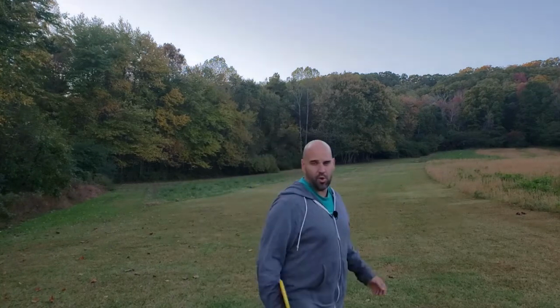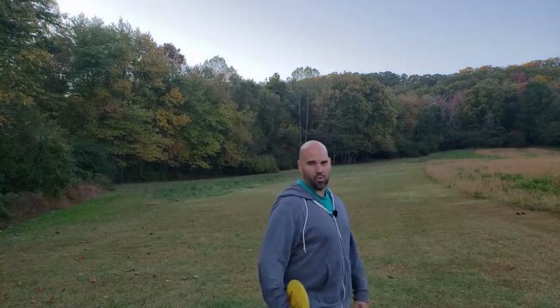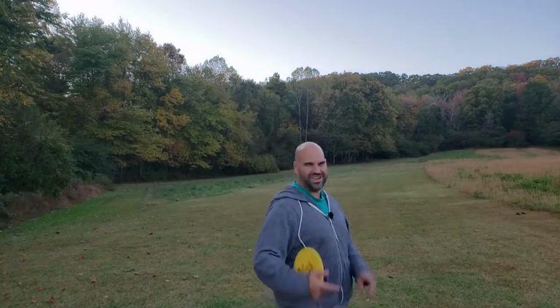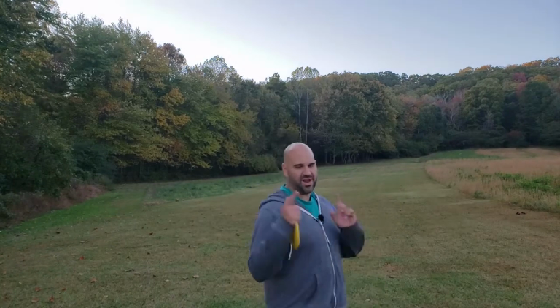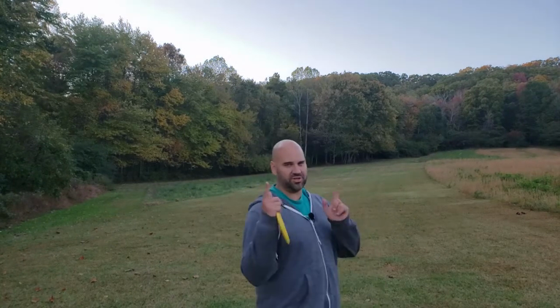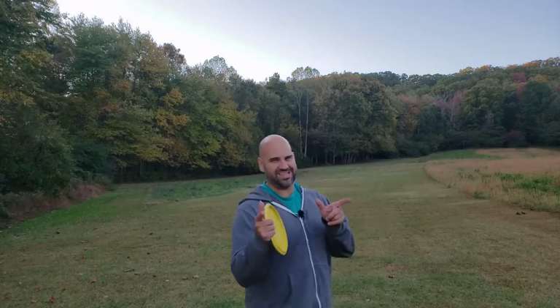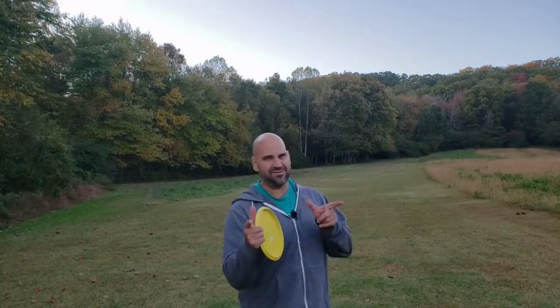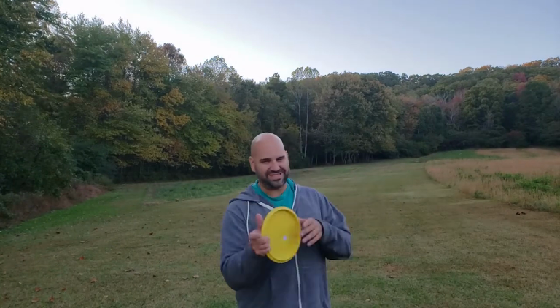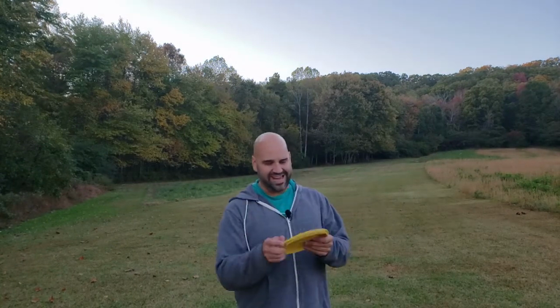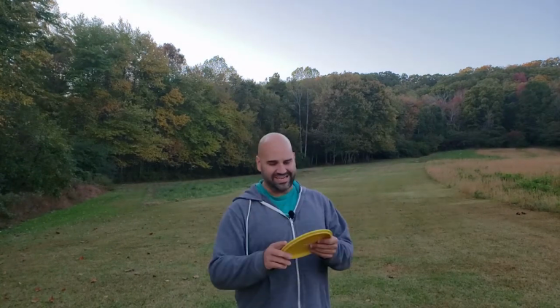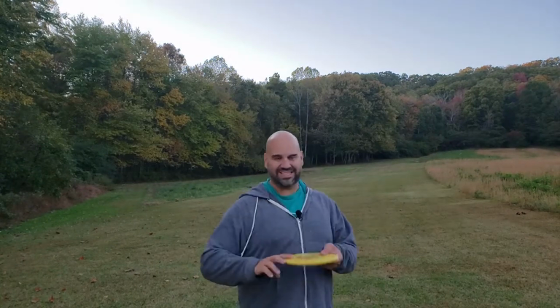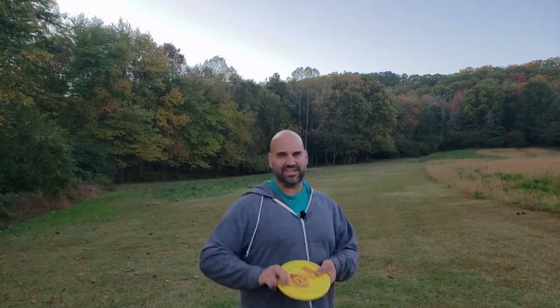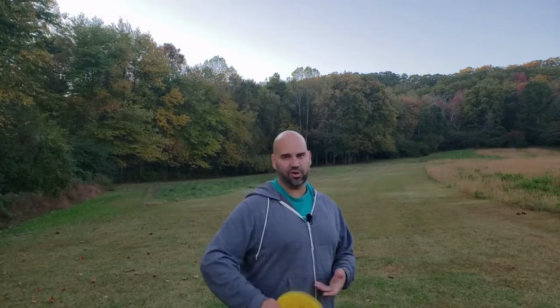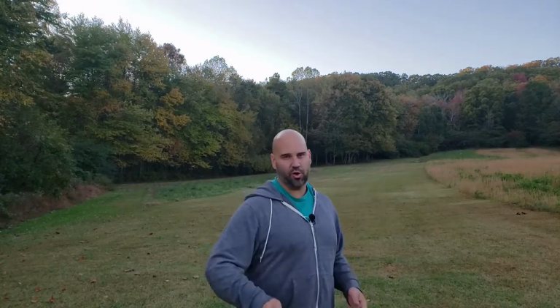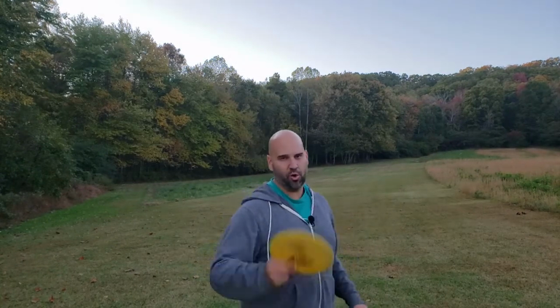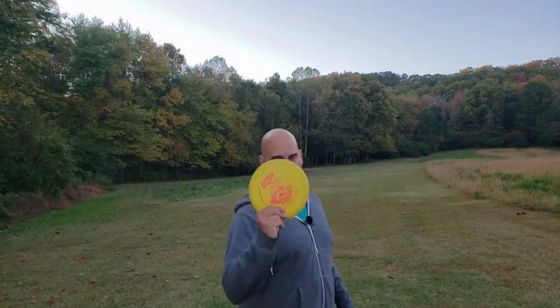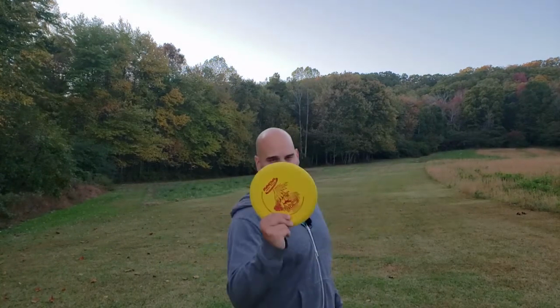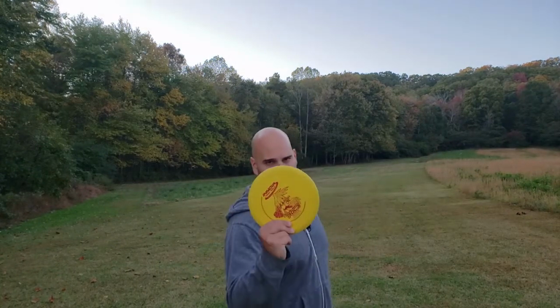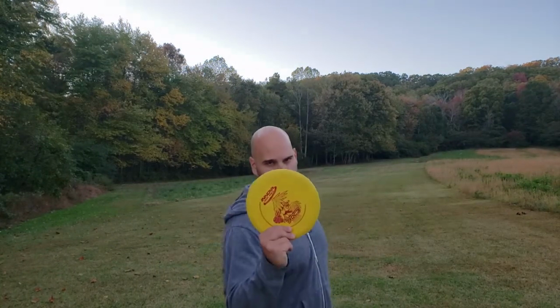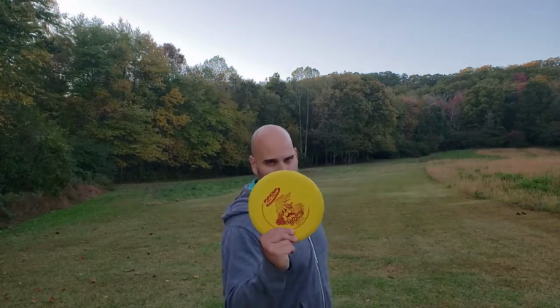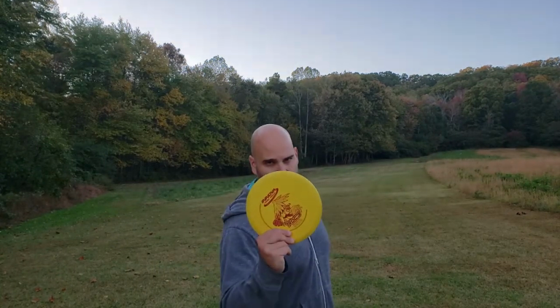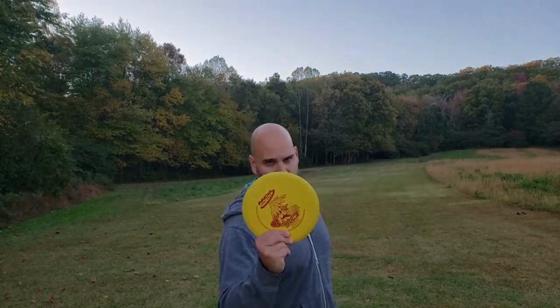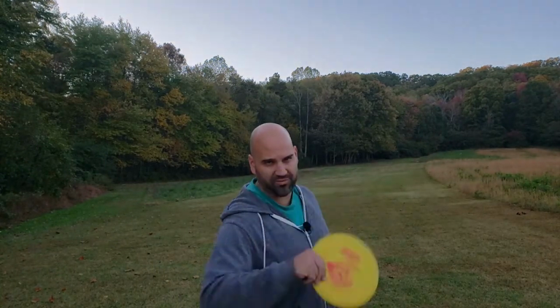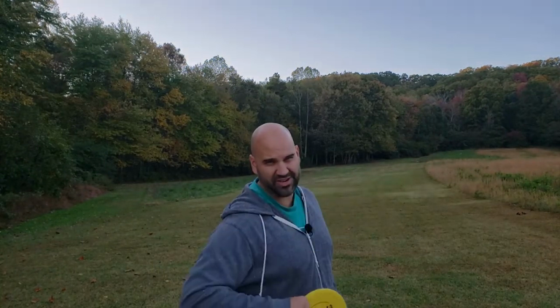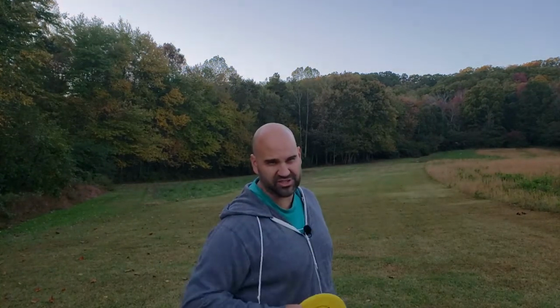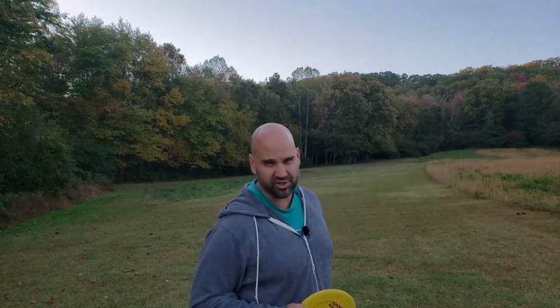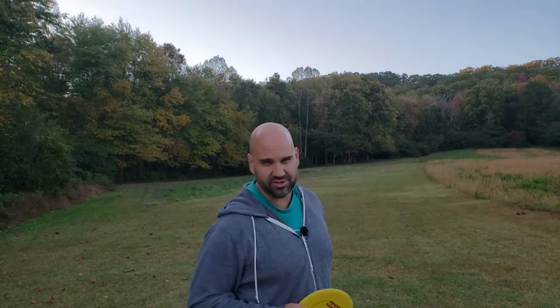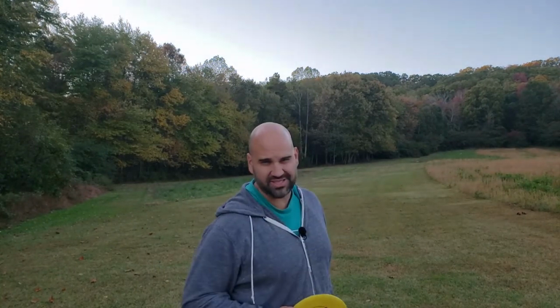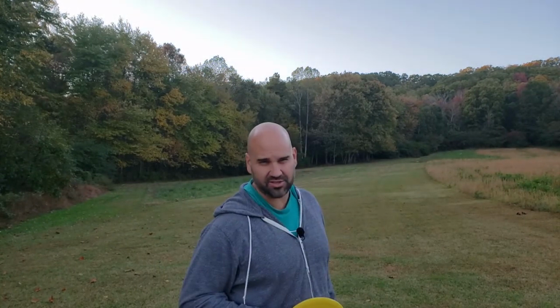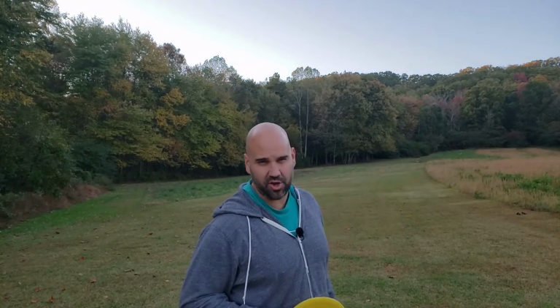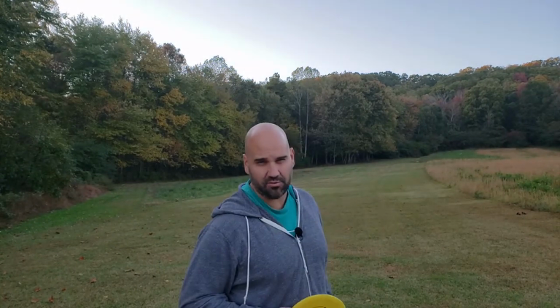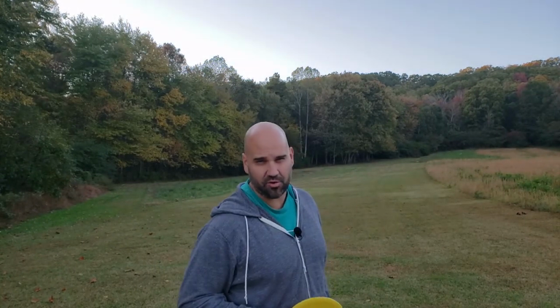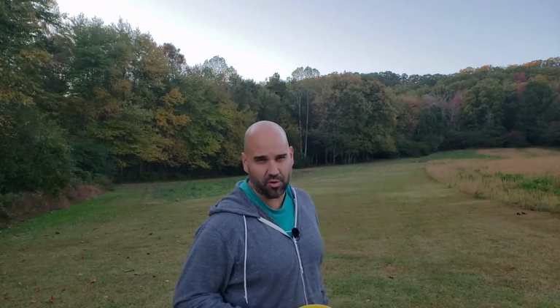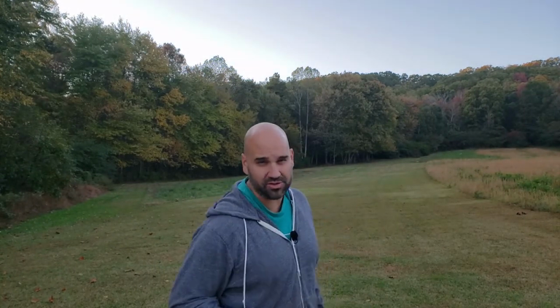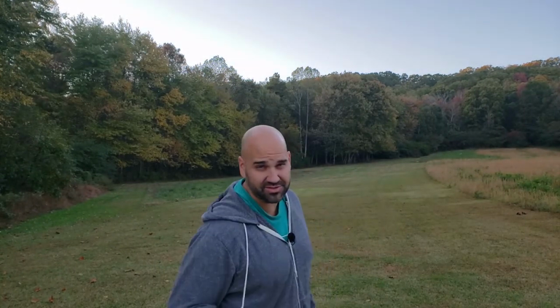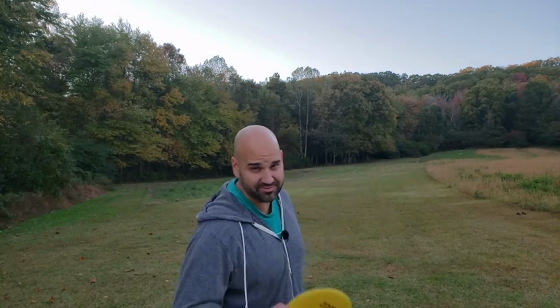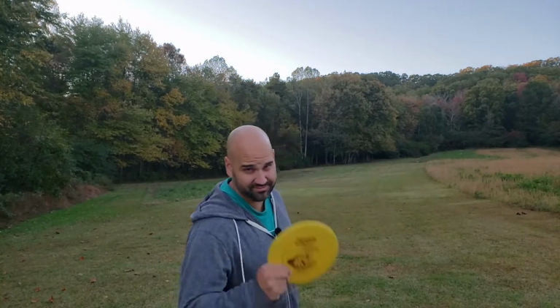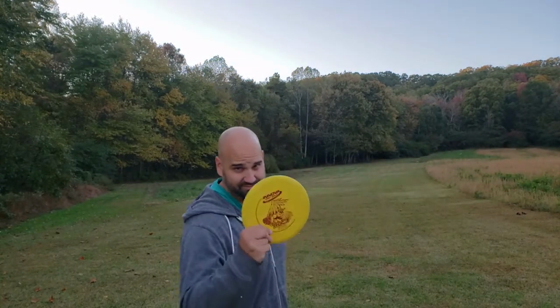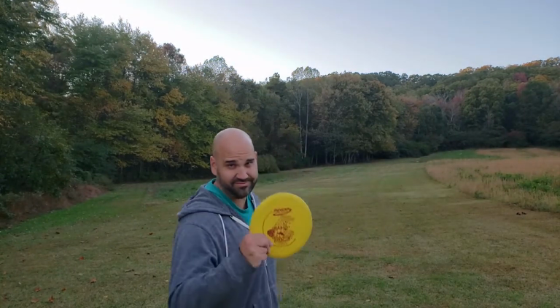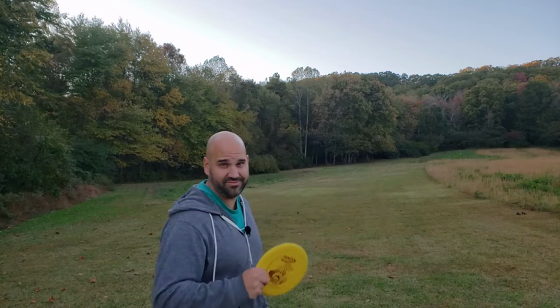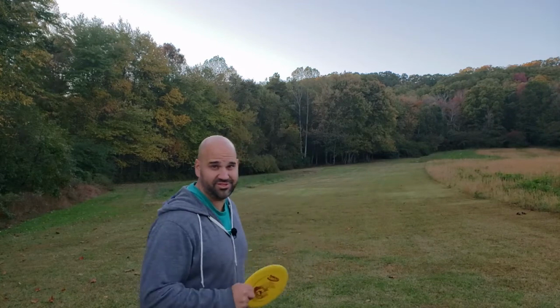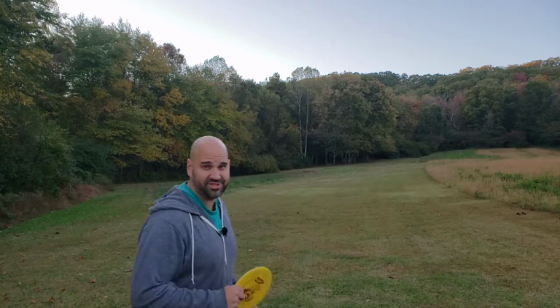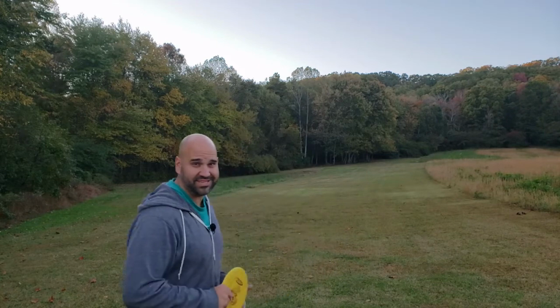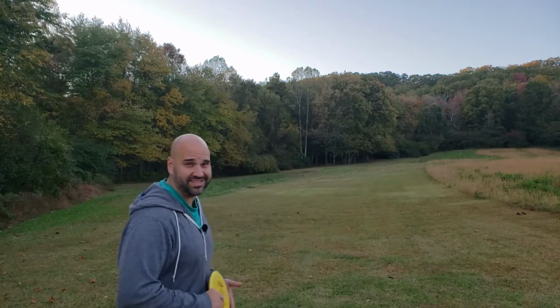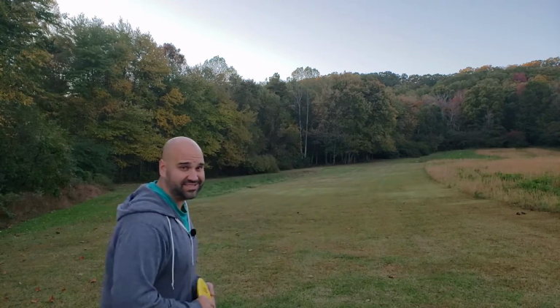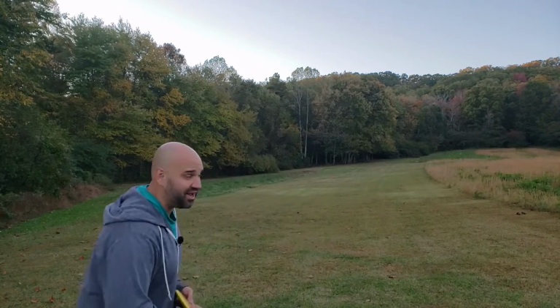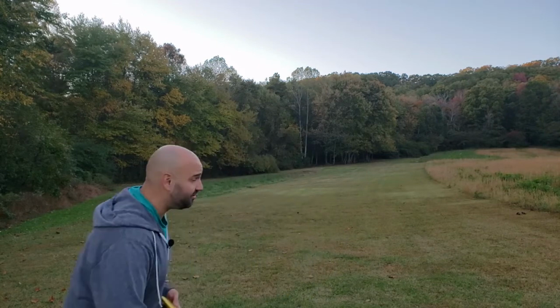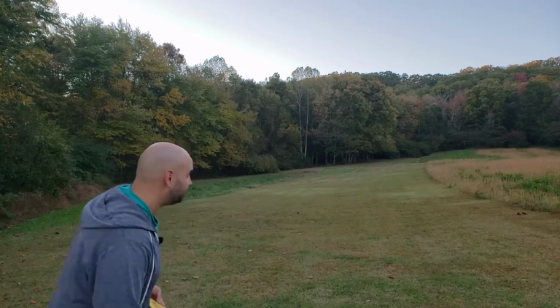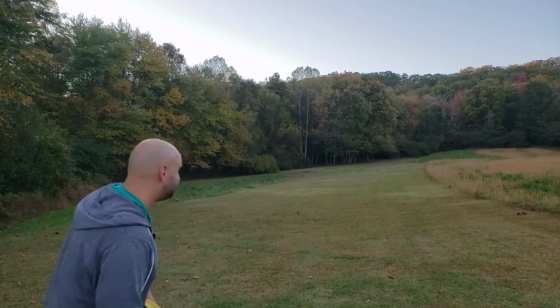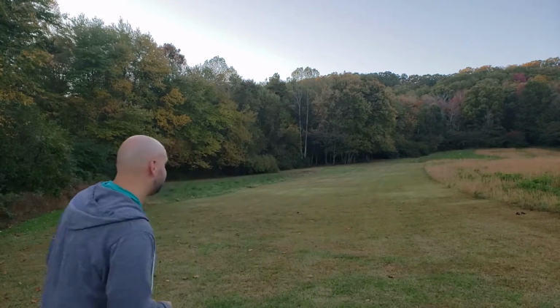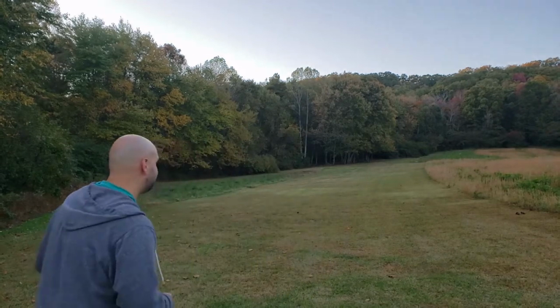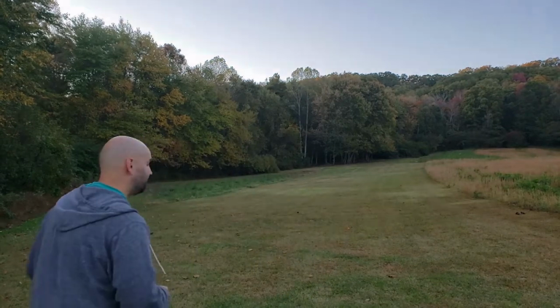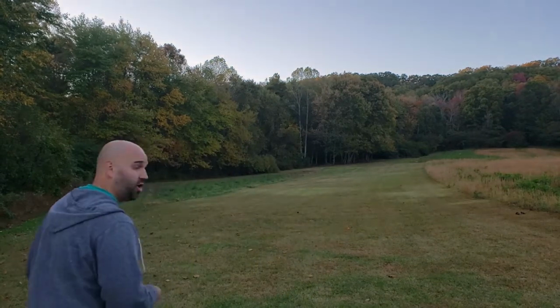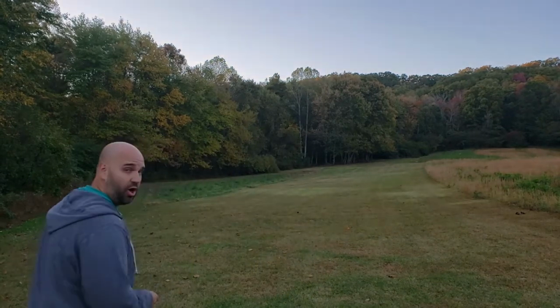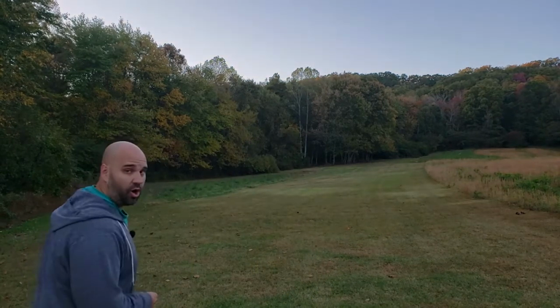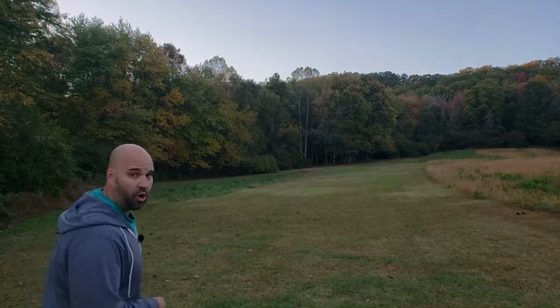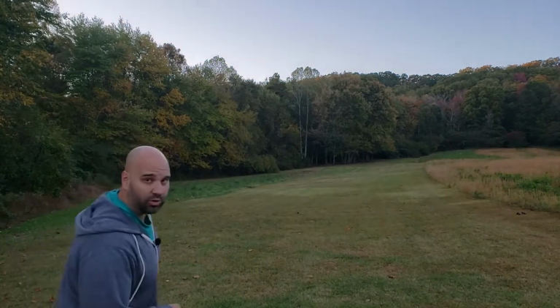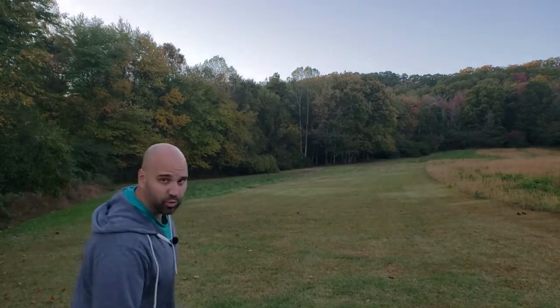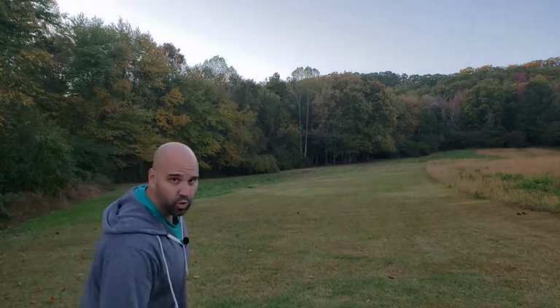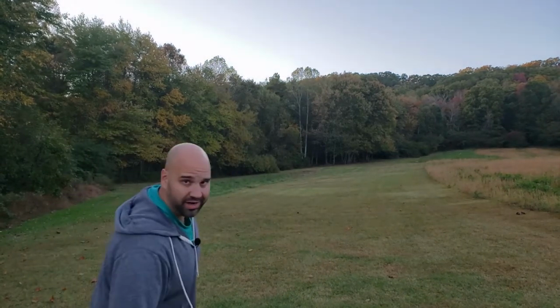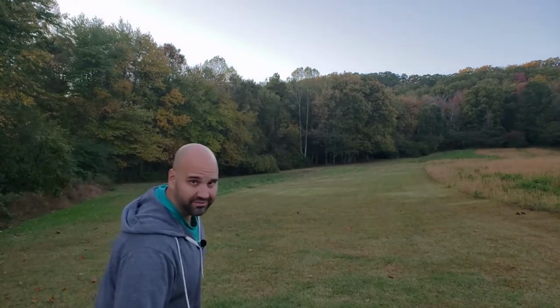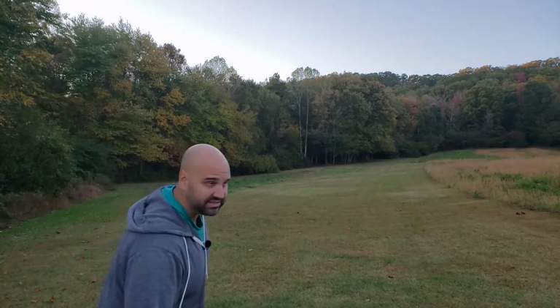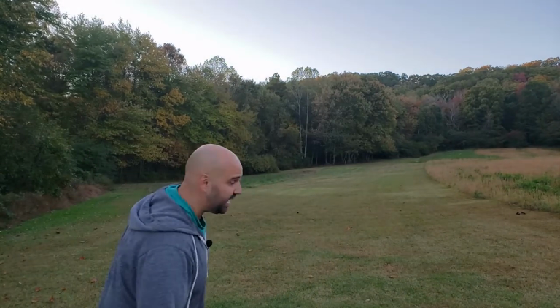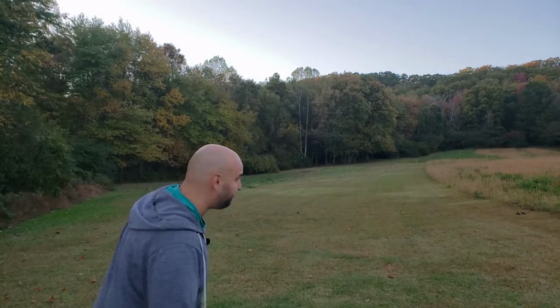We got ourselves an 18-hole professional disc golf course. Check this out. Hole-in-one every time.